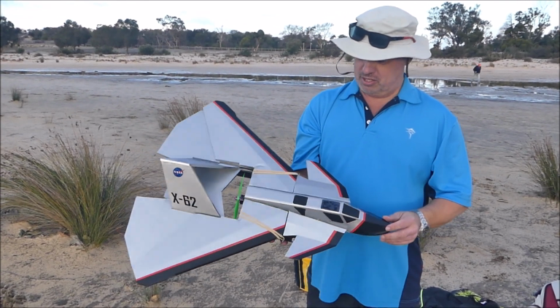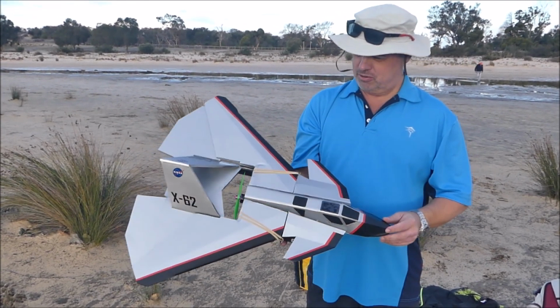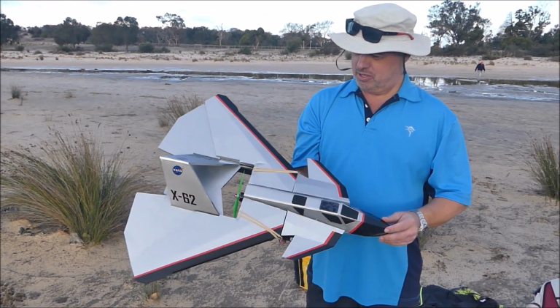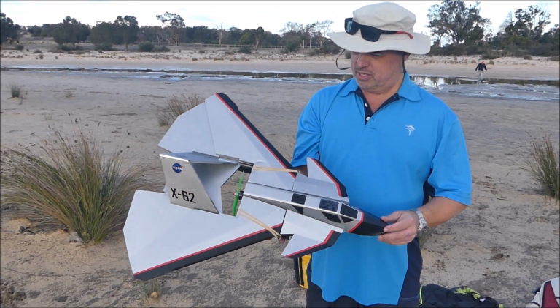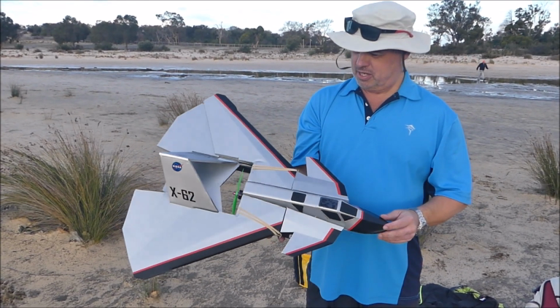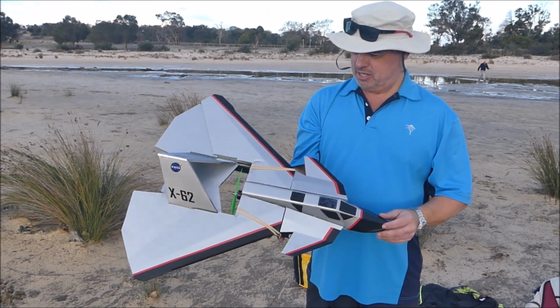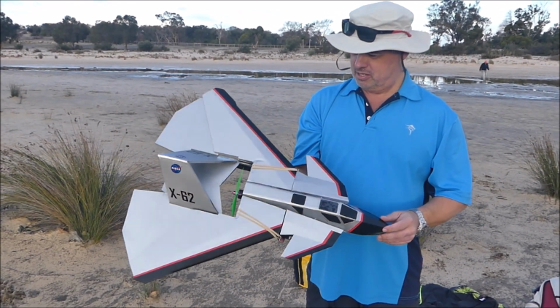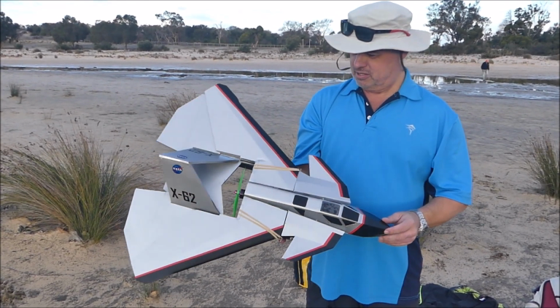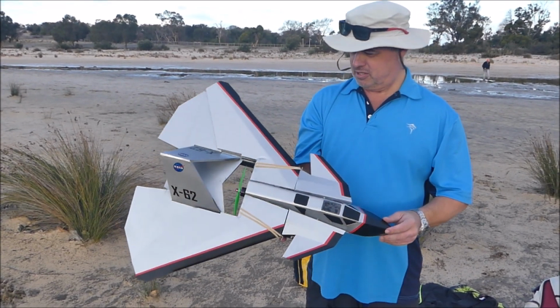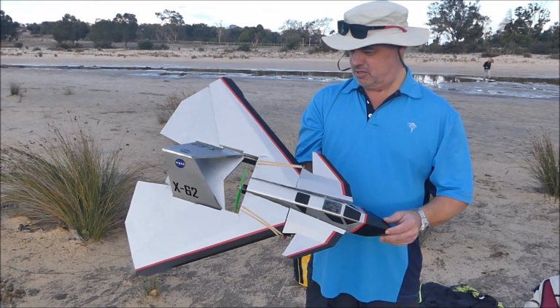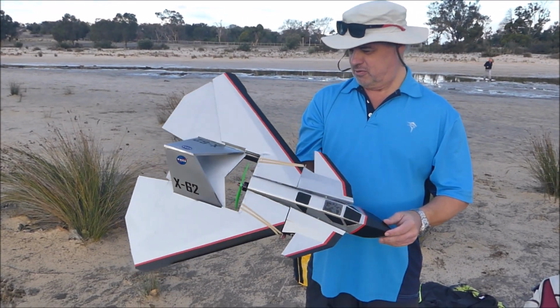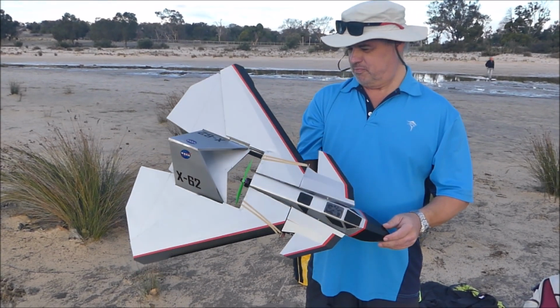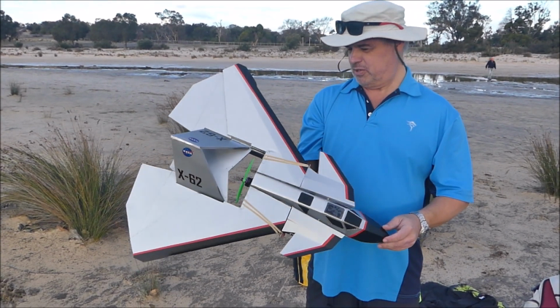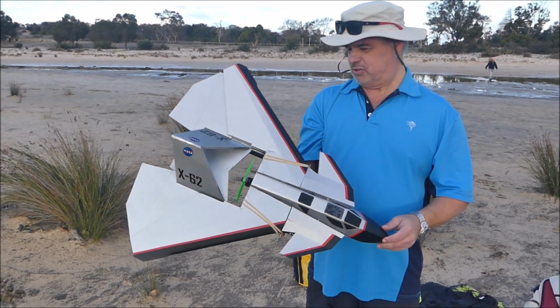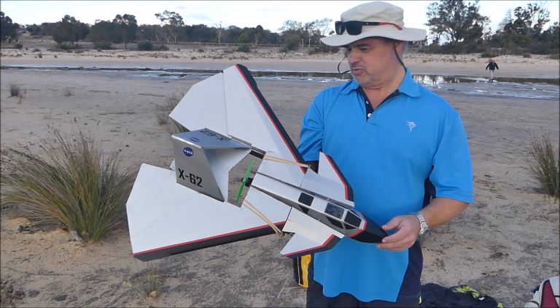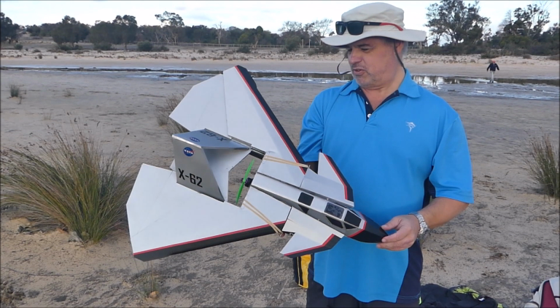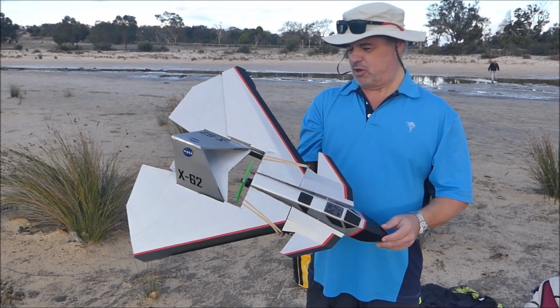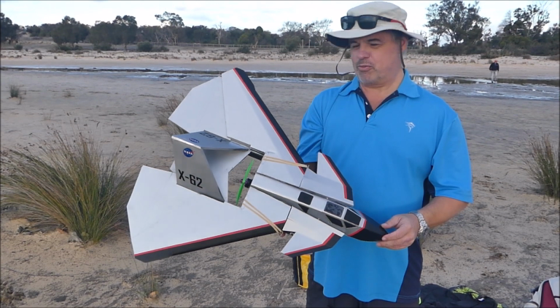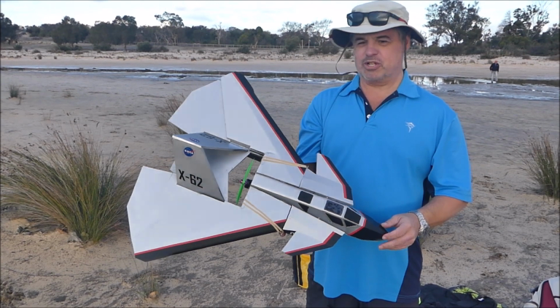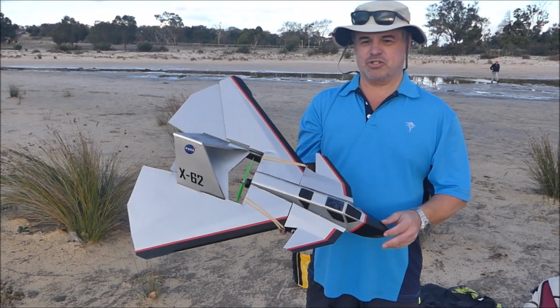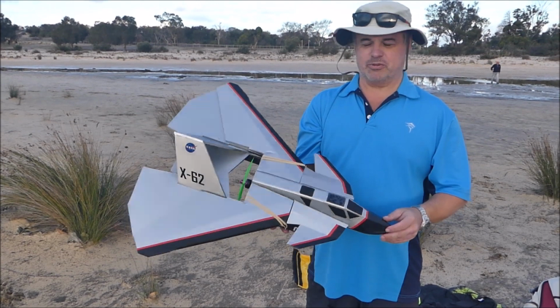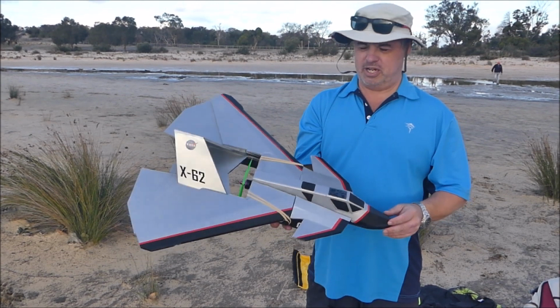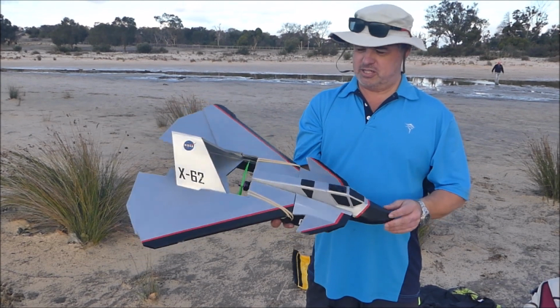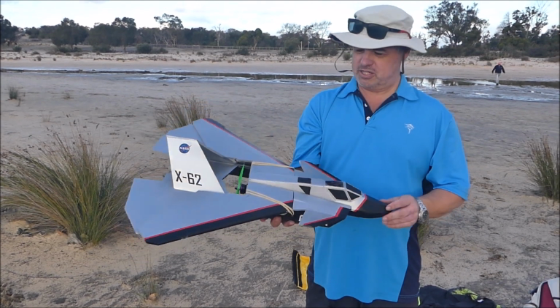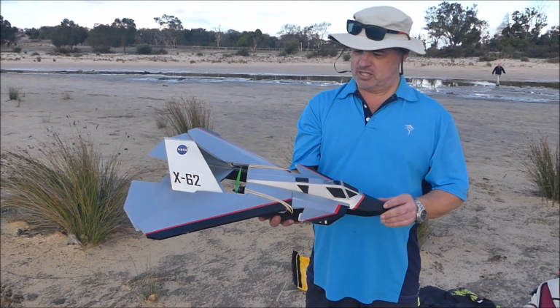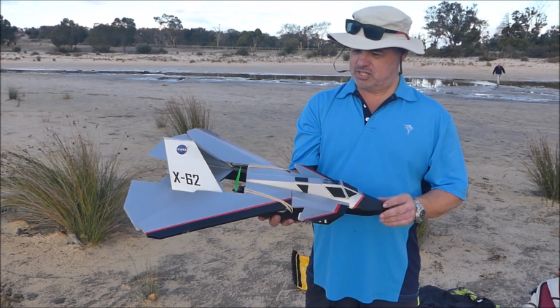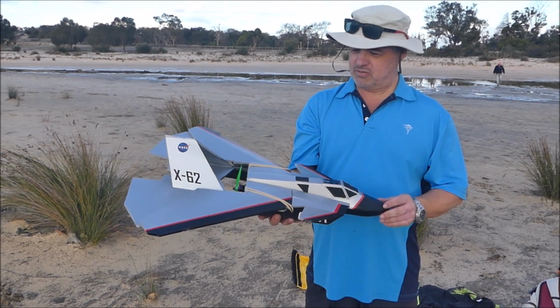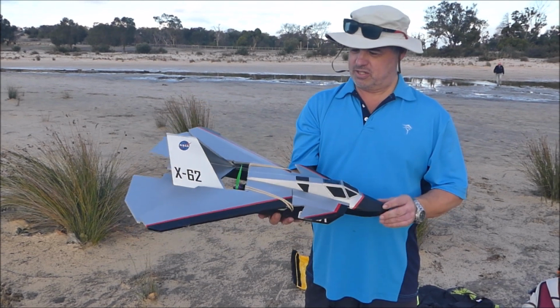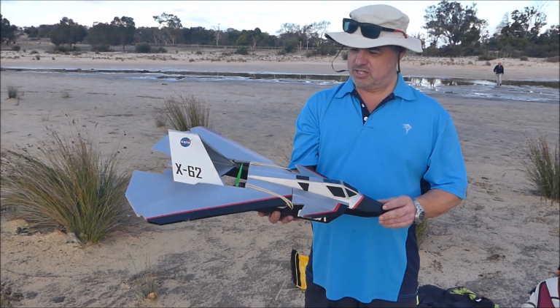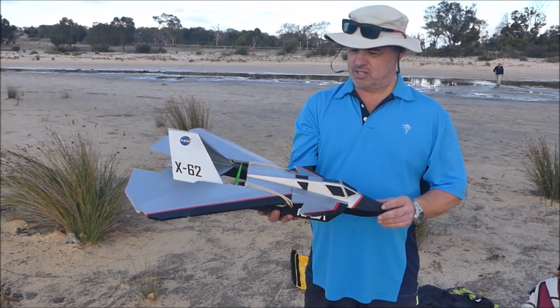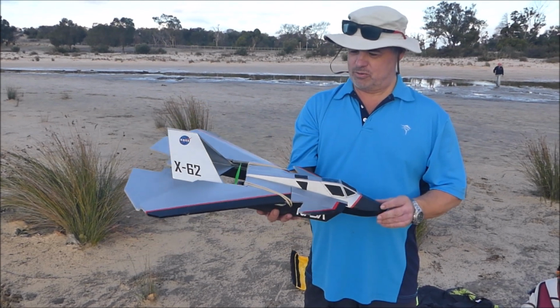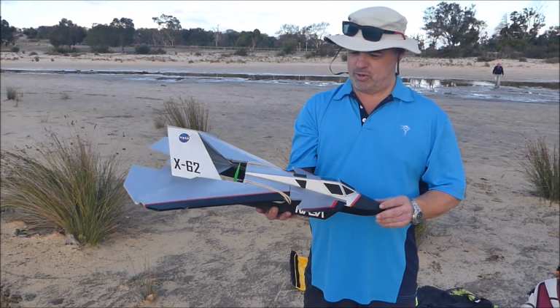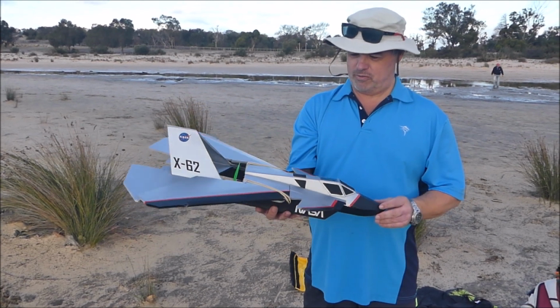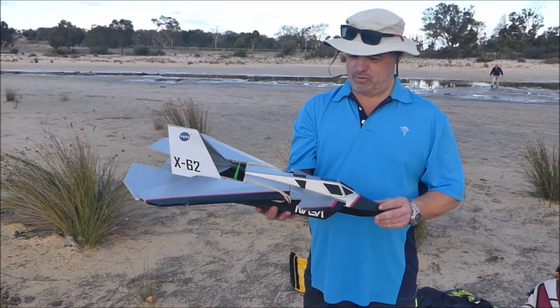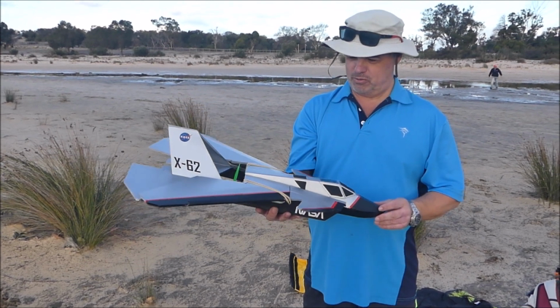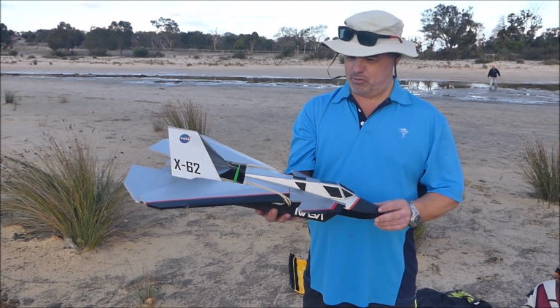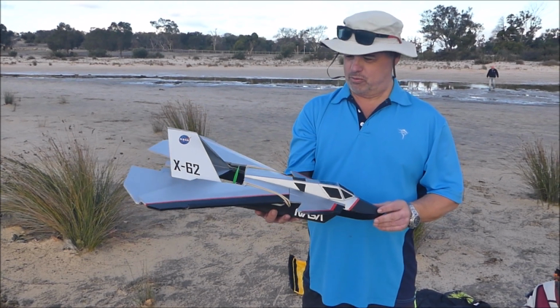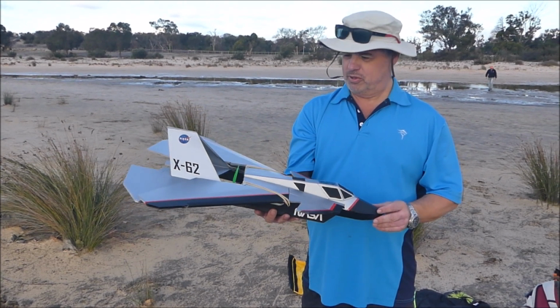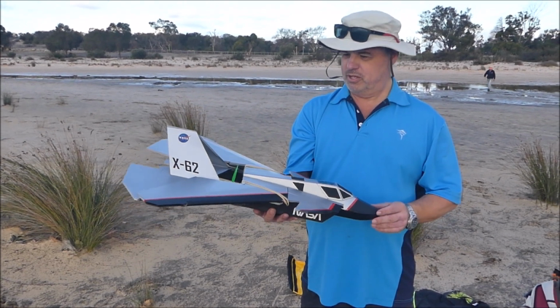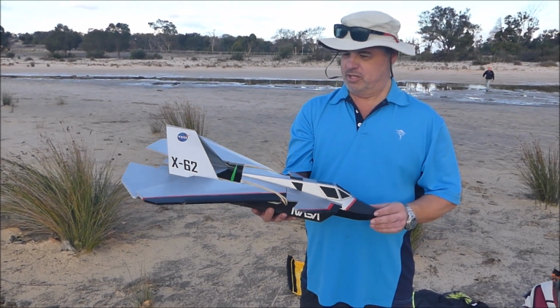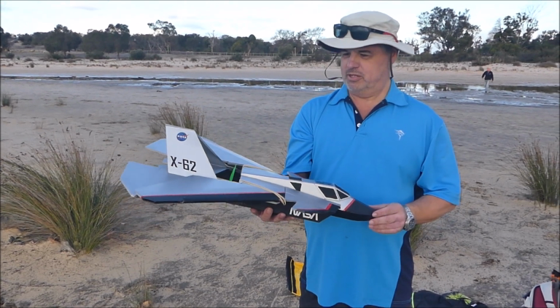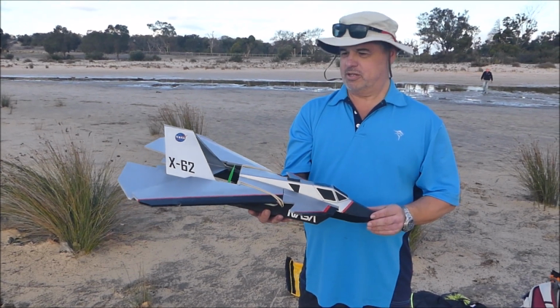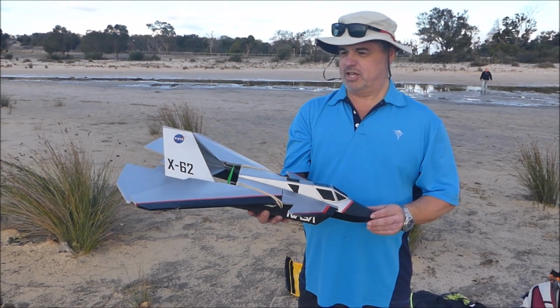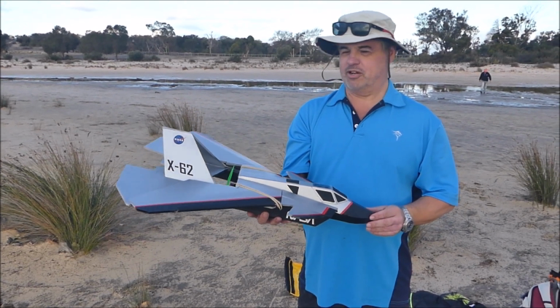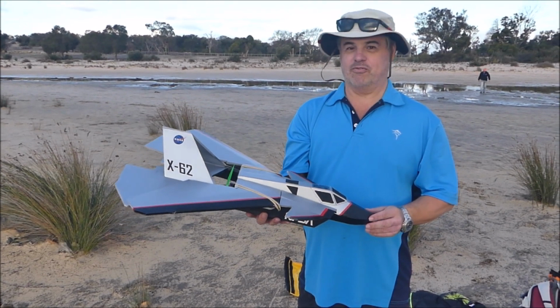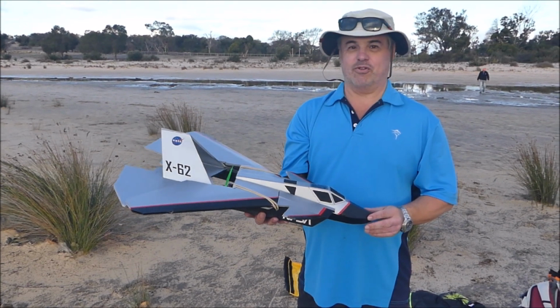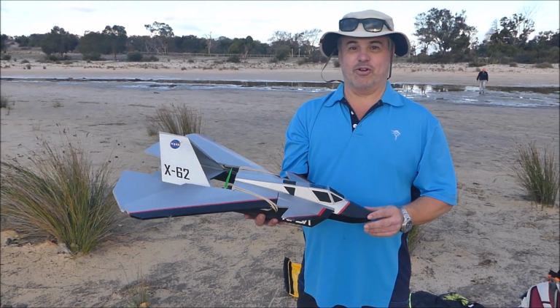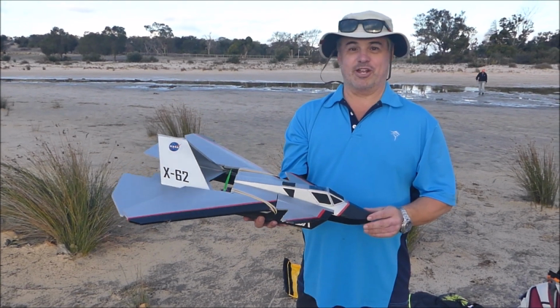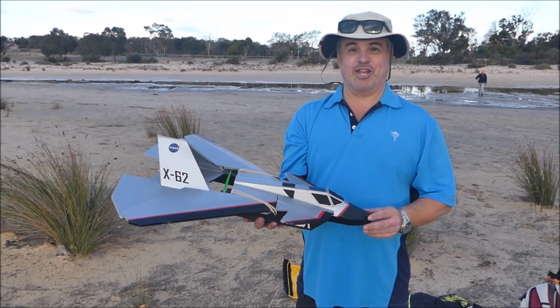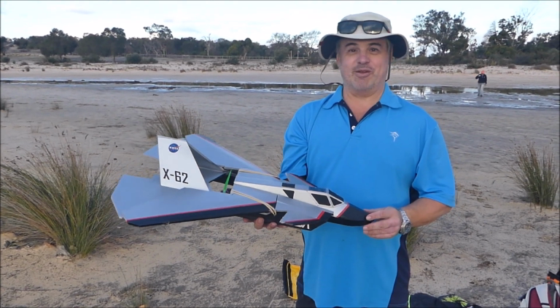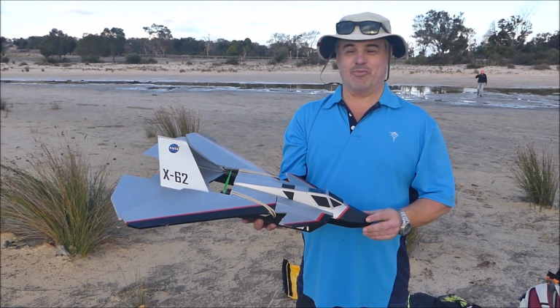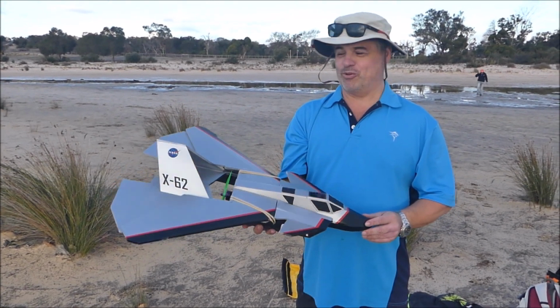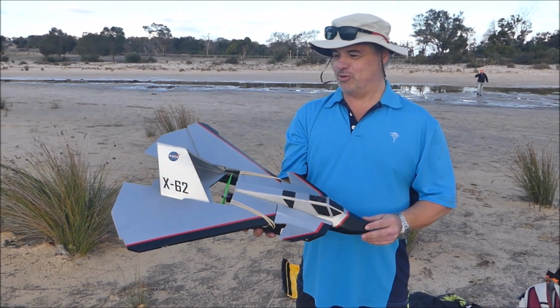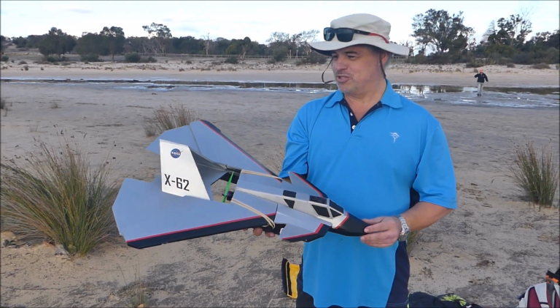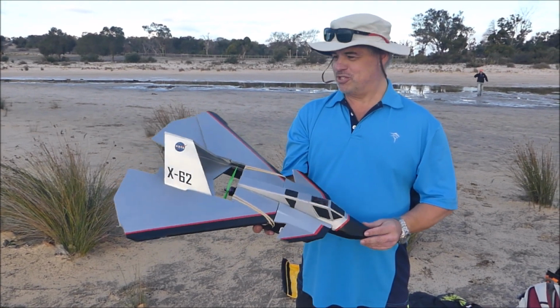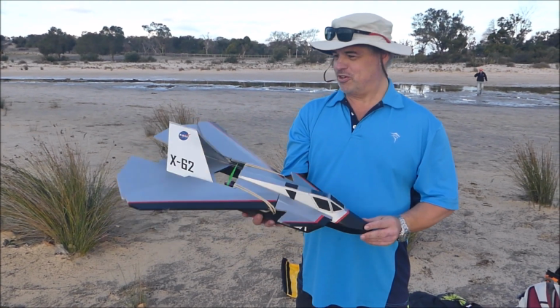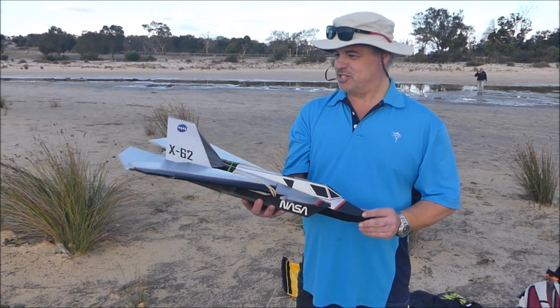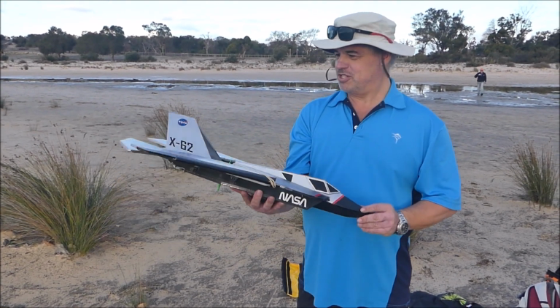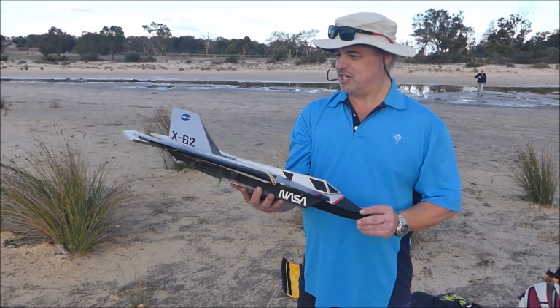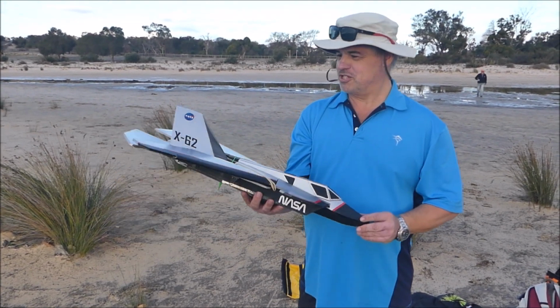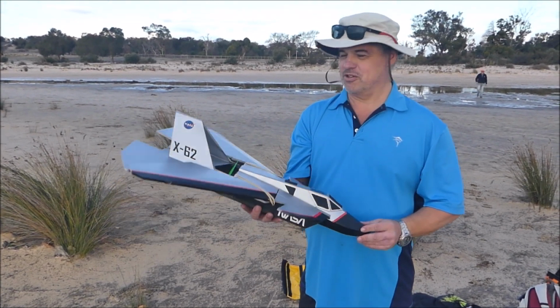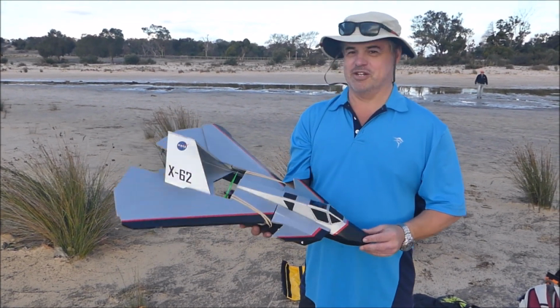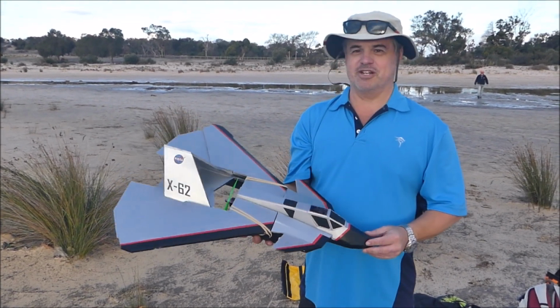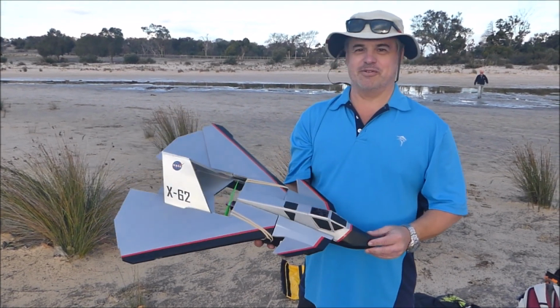It's flown once already successfully, so hopefully we'll get it flying again with all its nice stickers on it now.